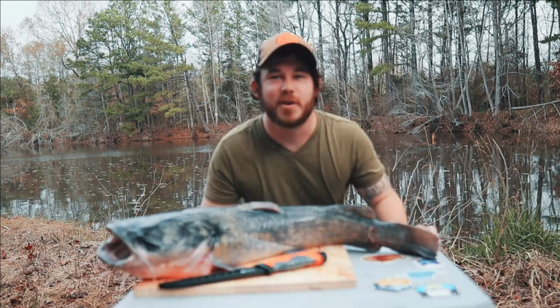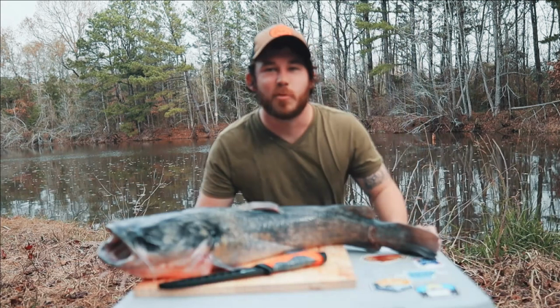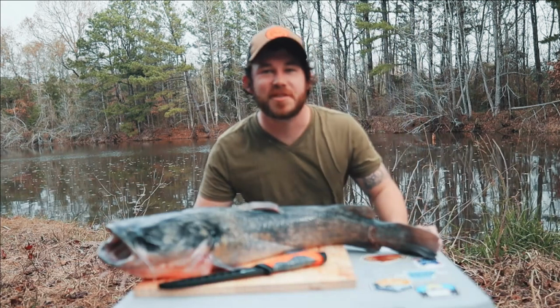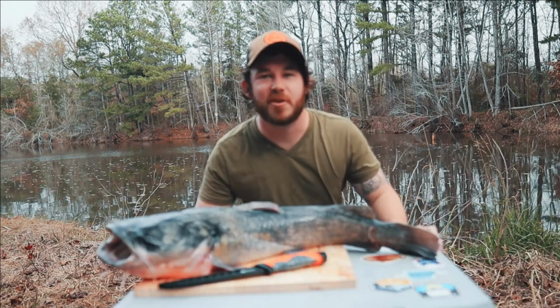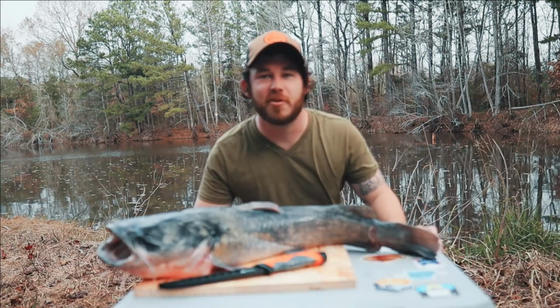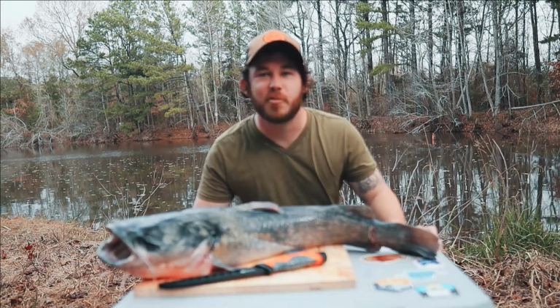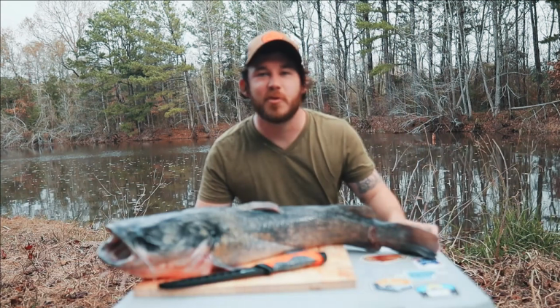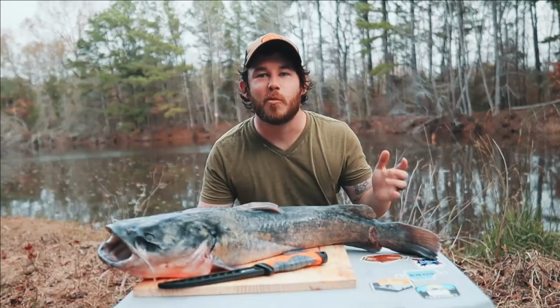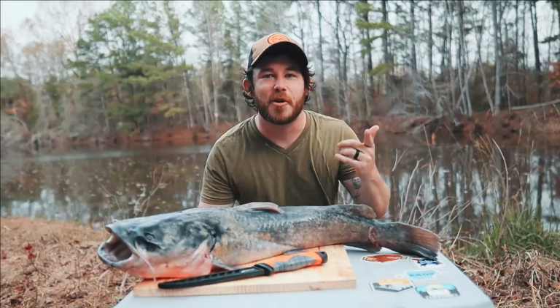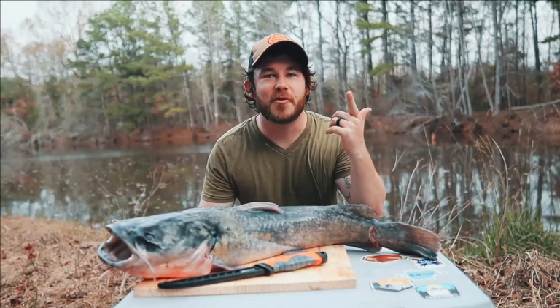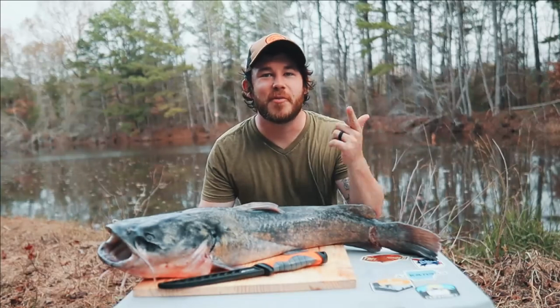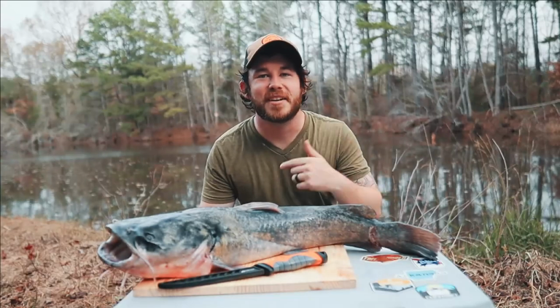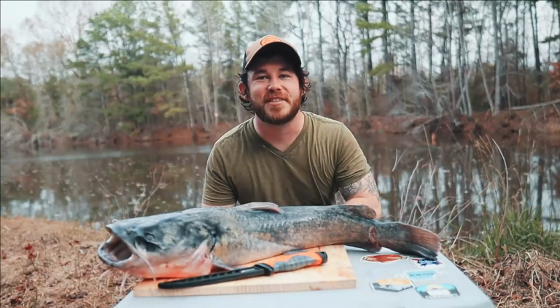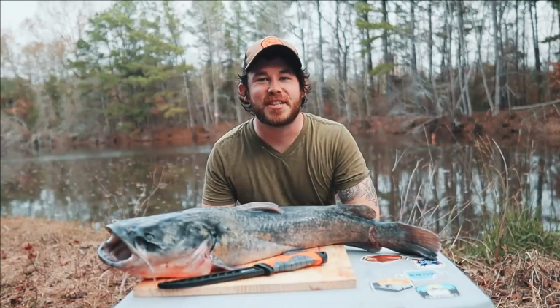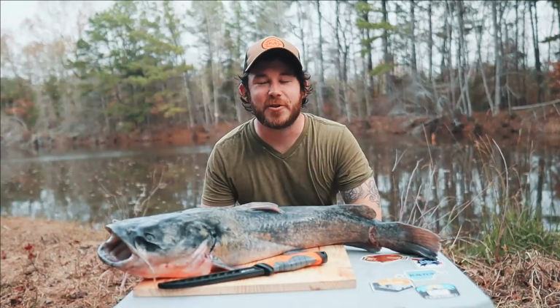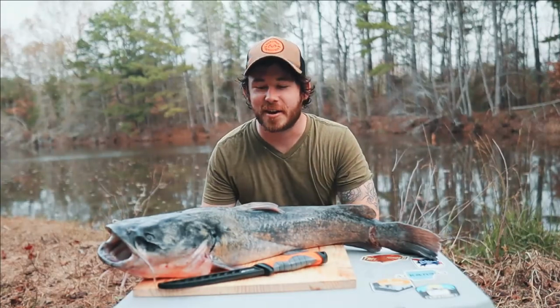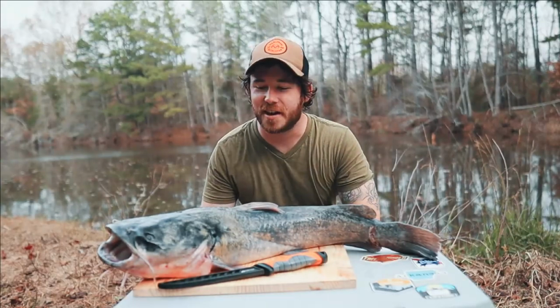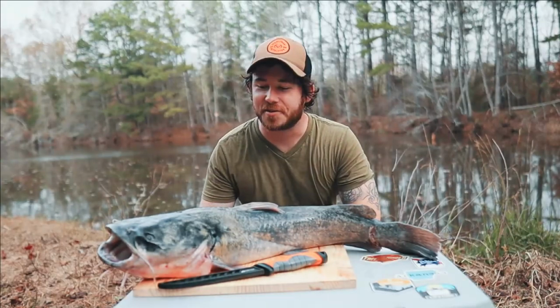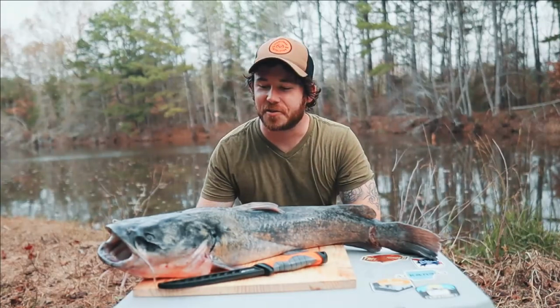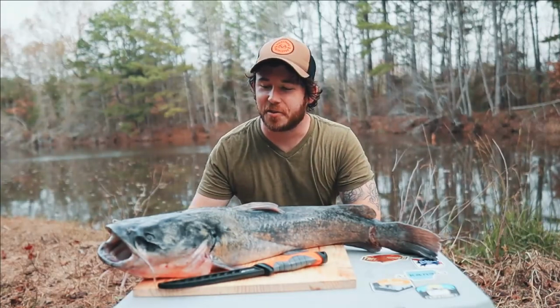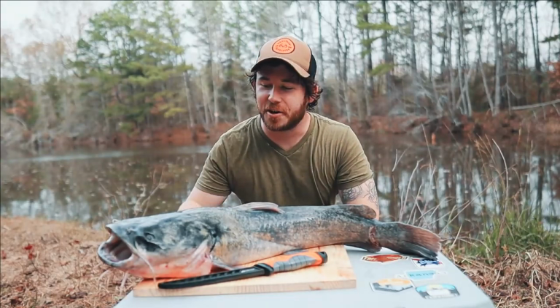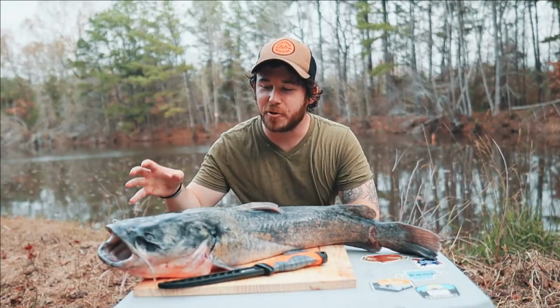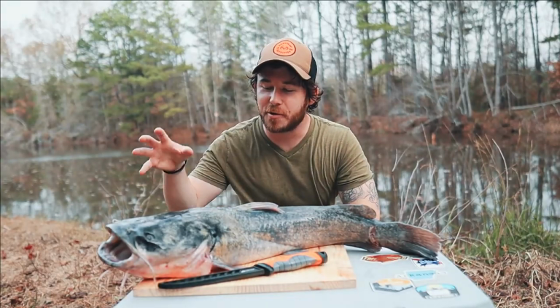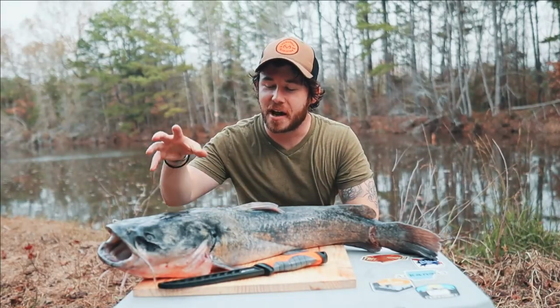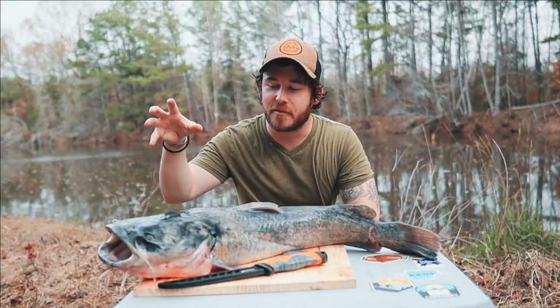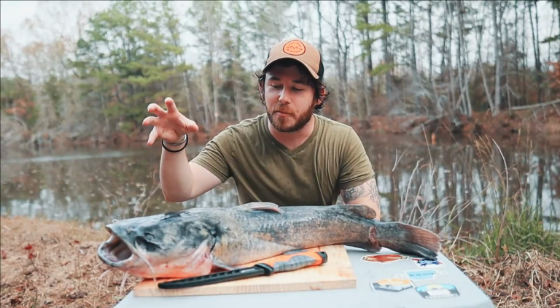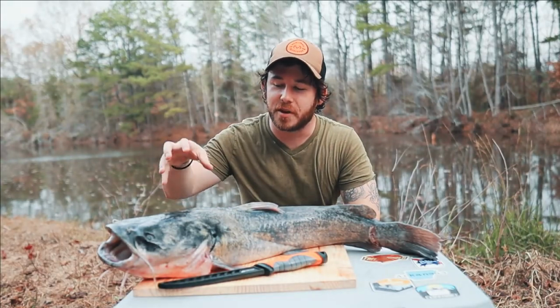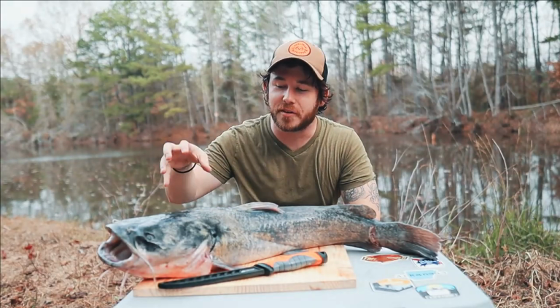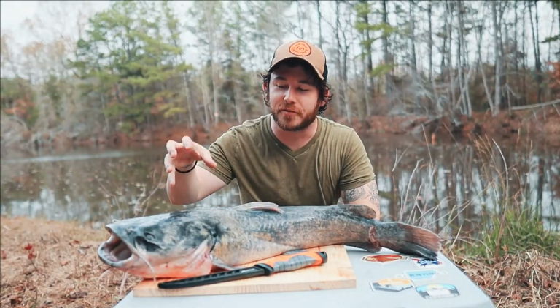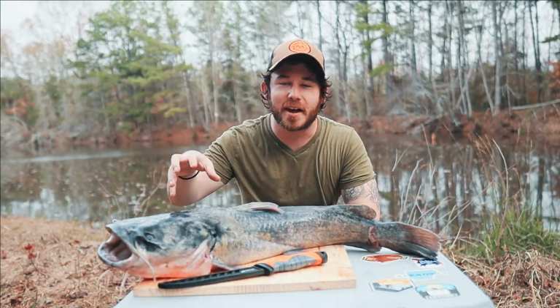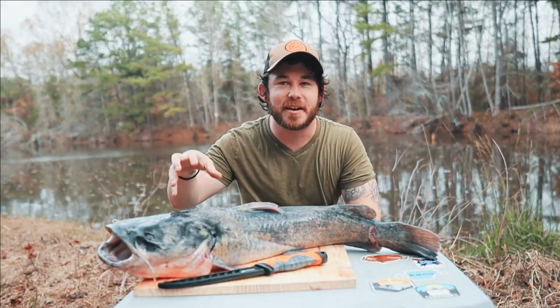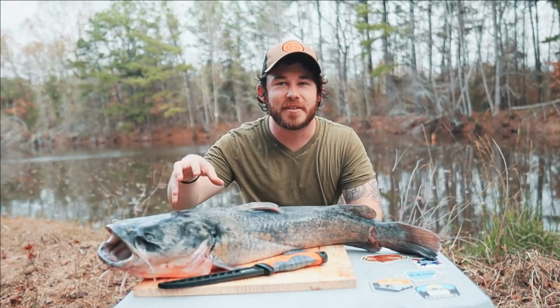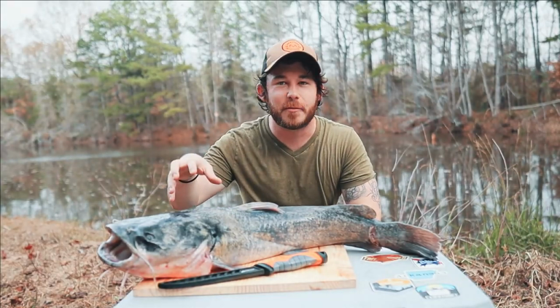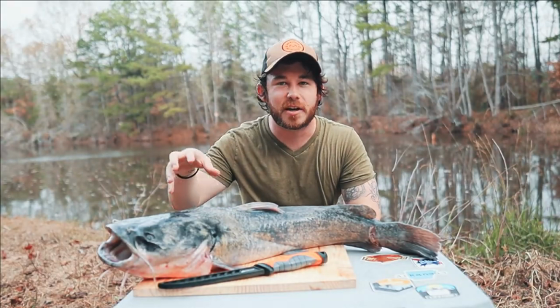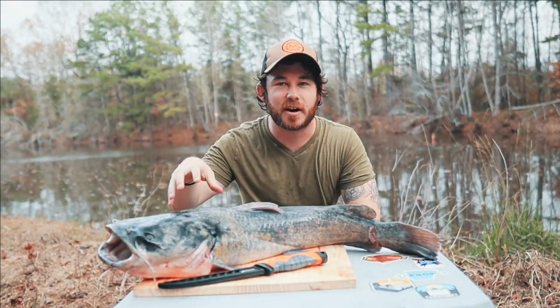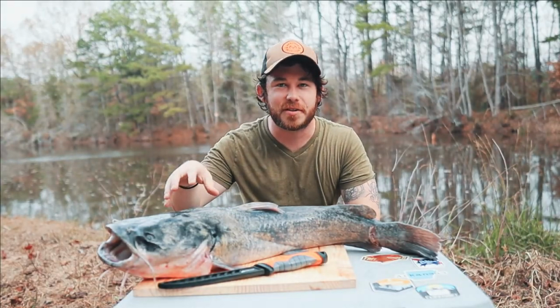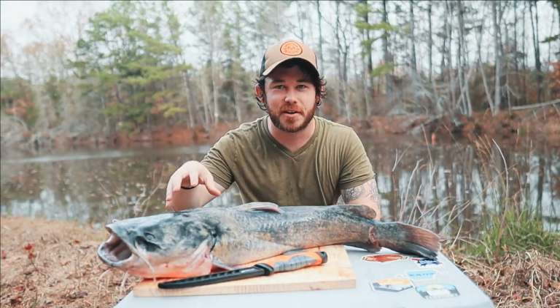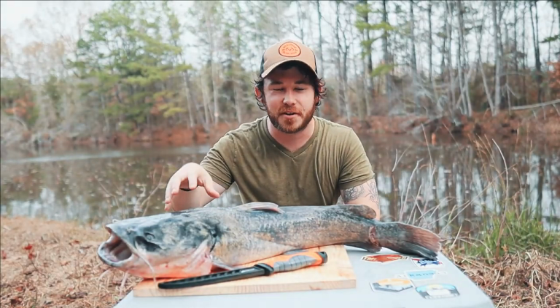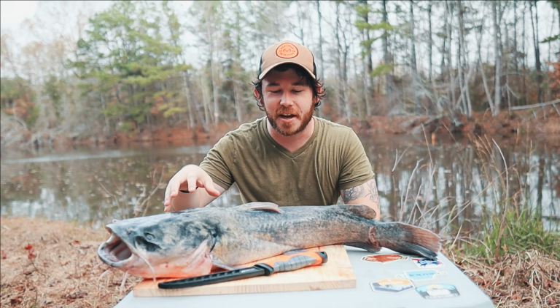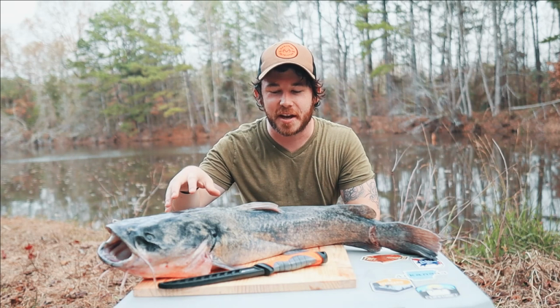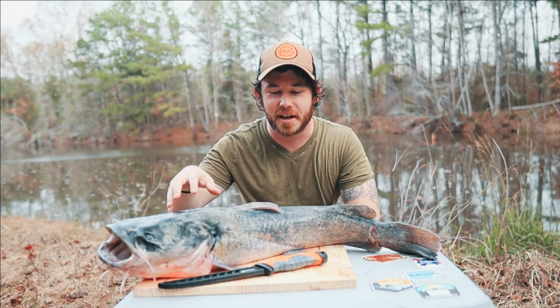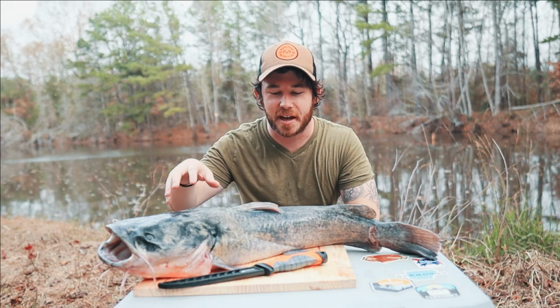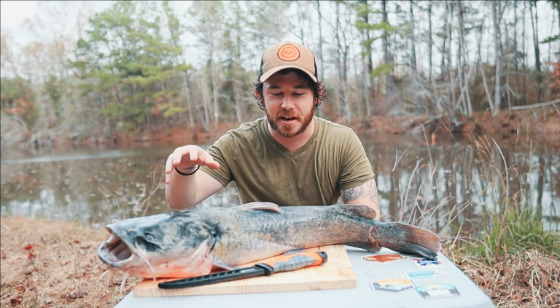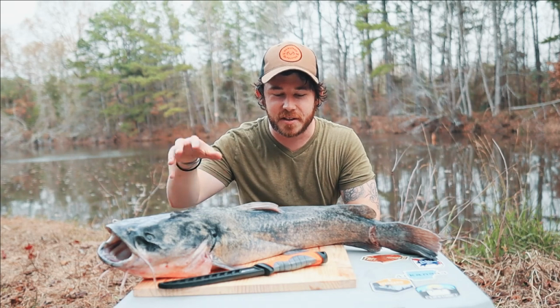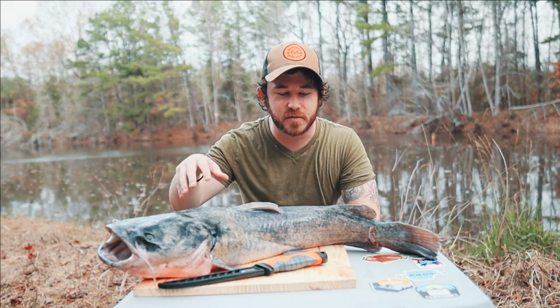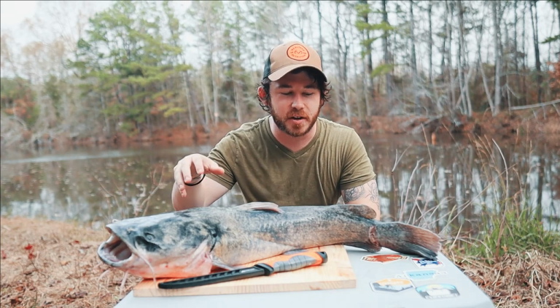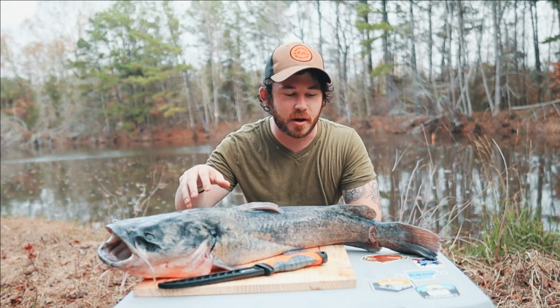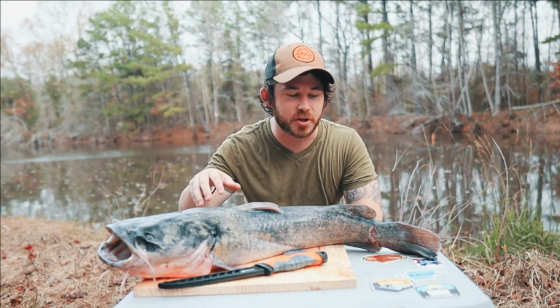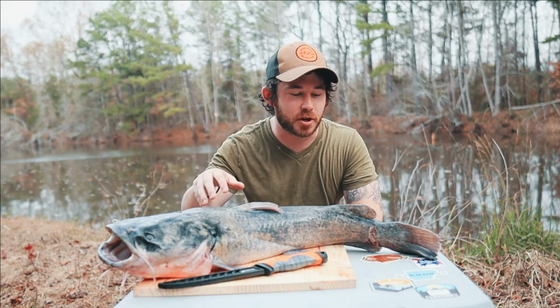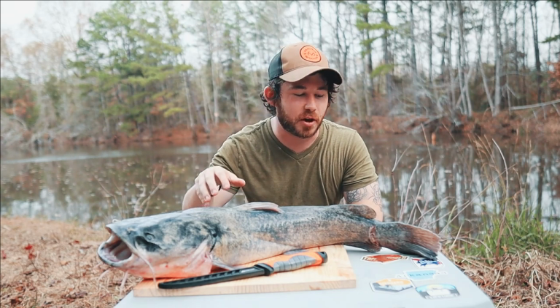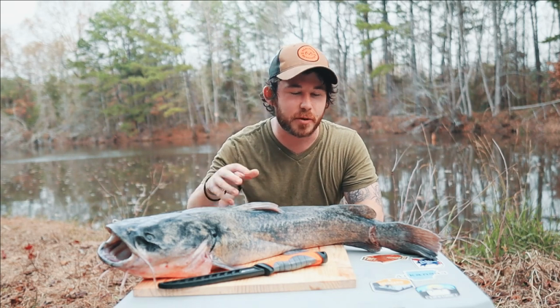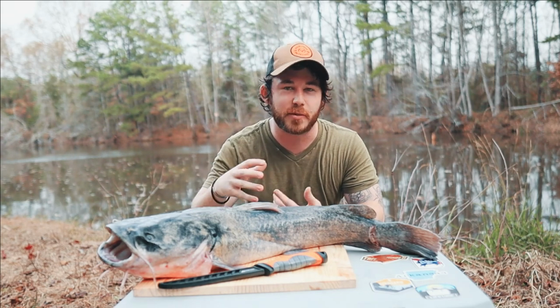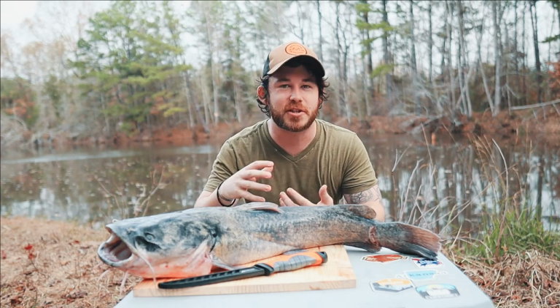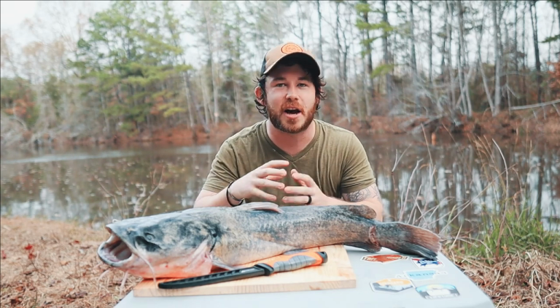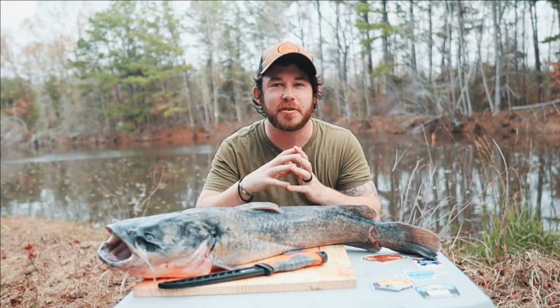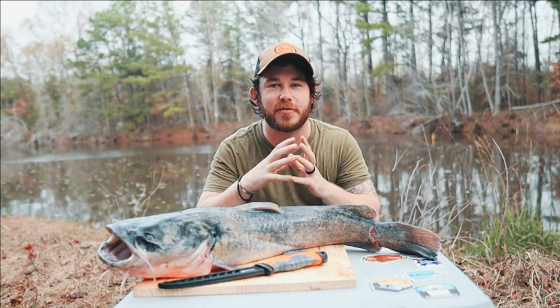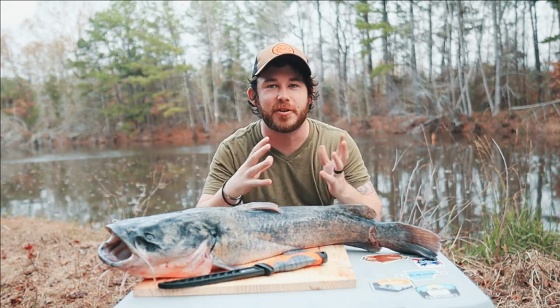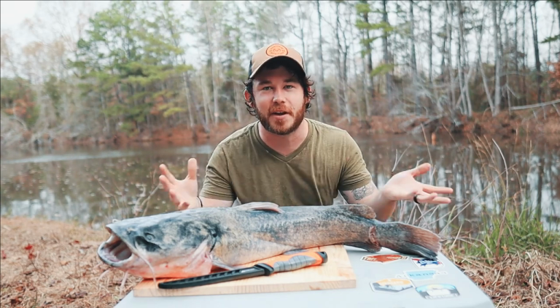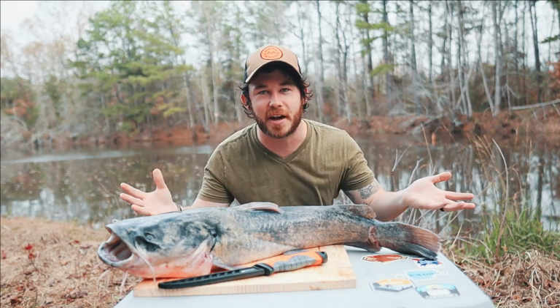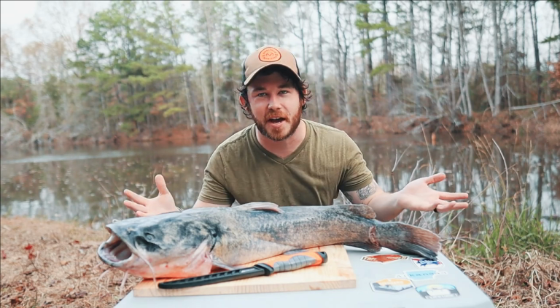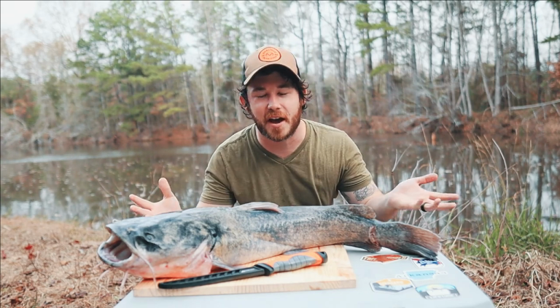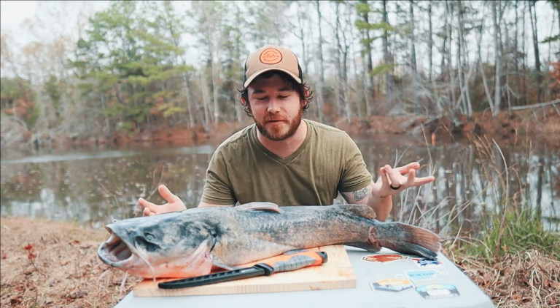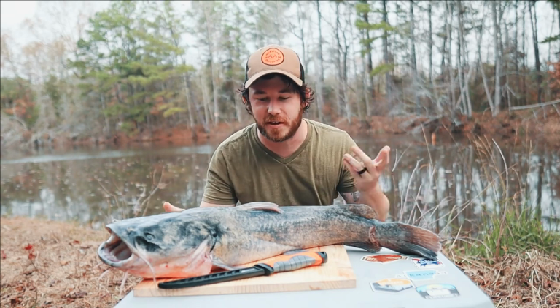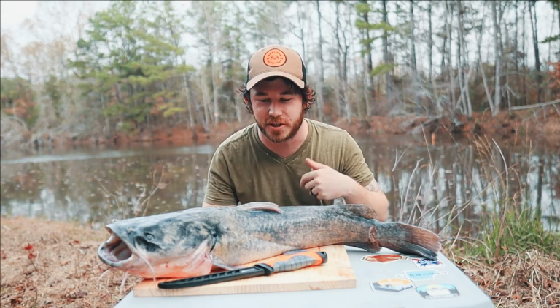What is going on, people? Welcome back to the channel, guys. So here we have our big flathead that we caught the other day. And in this video, I'm going to show you all pretty much how to fillet a catfish.